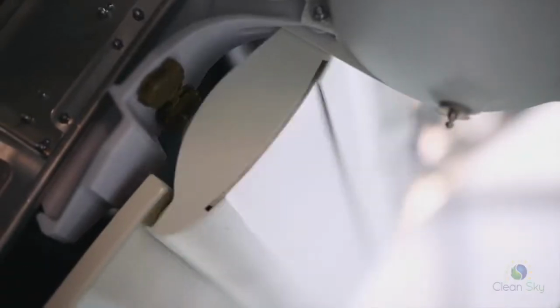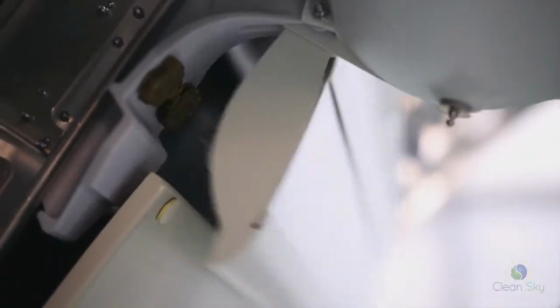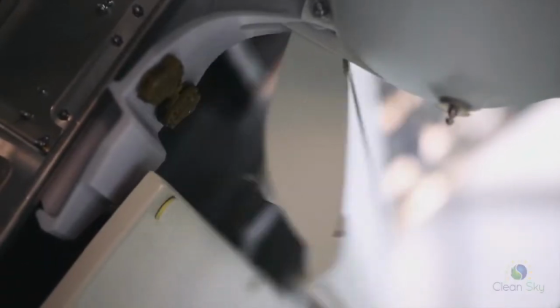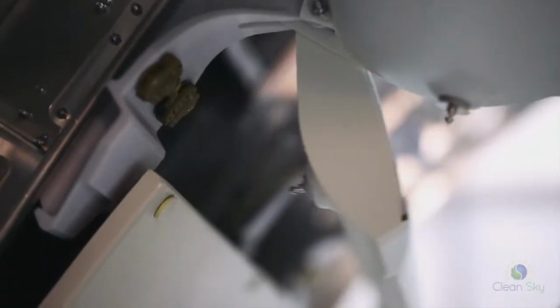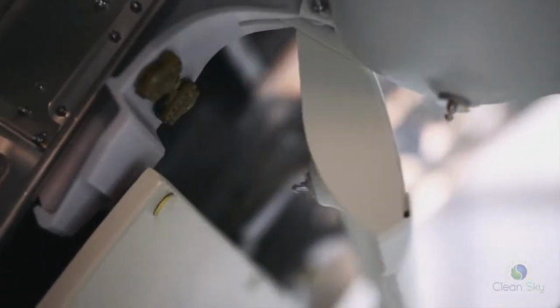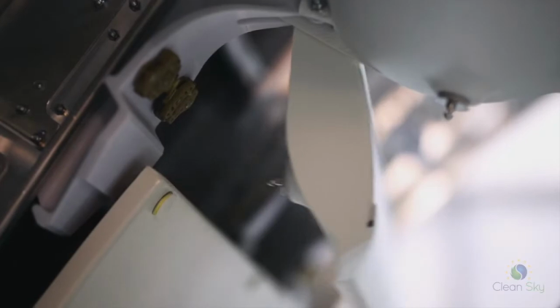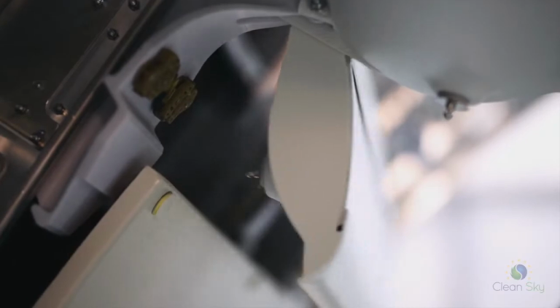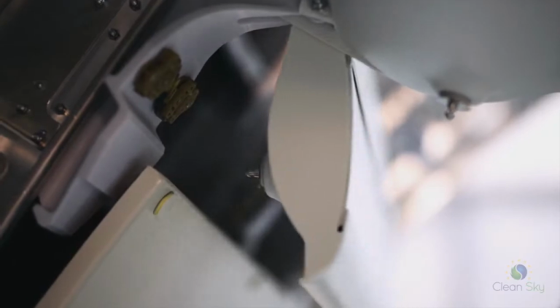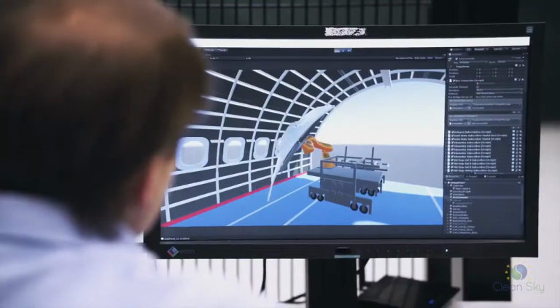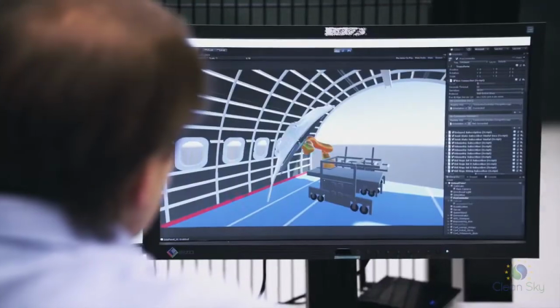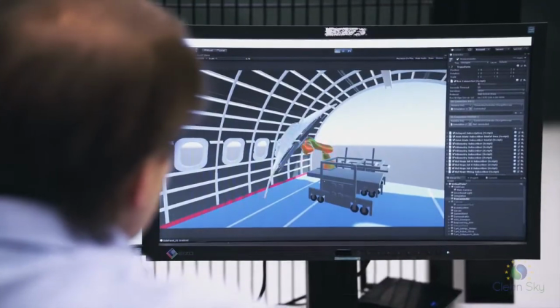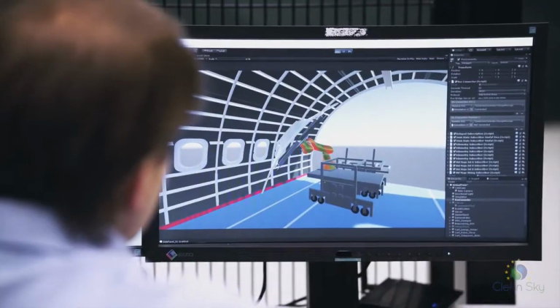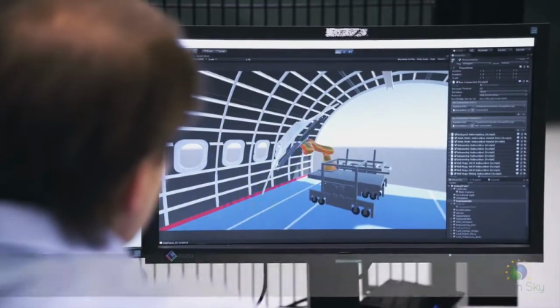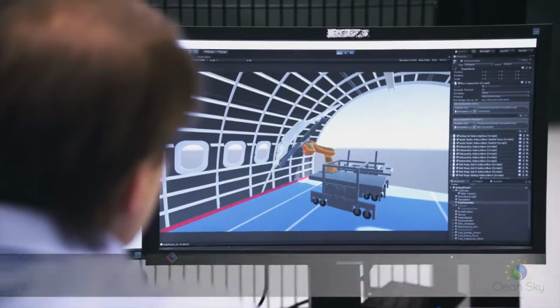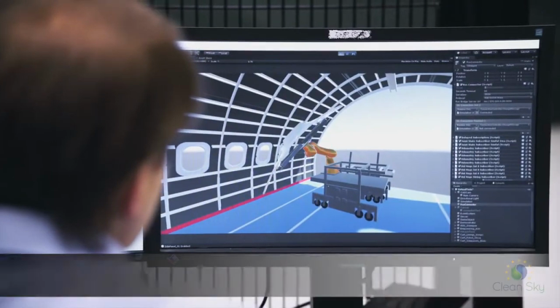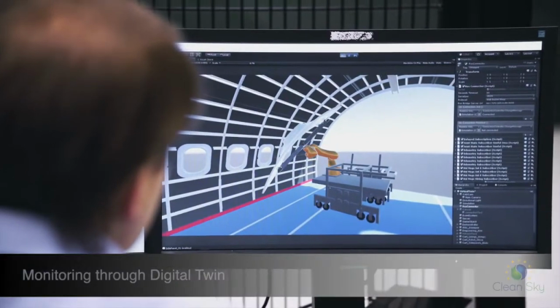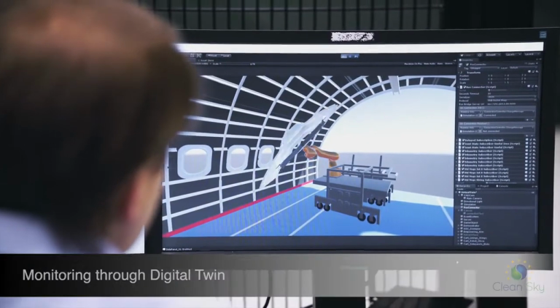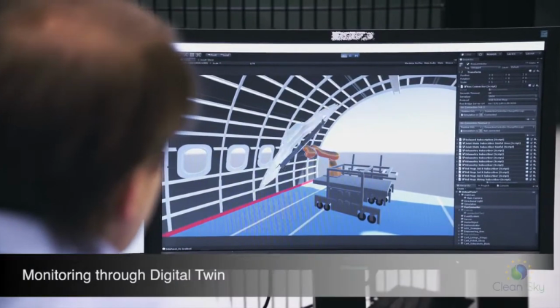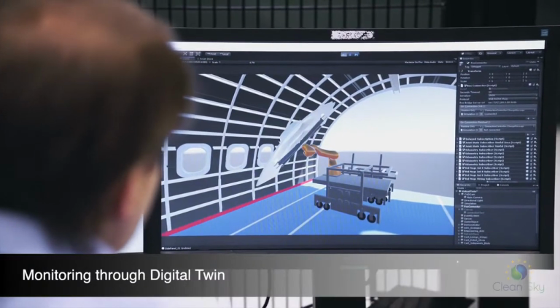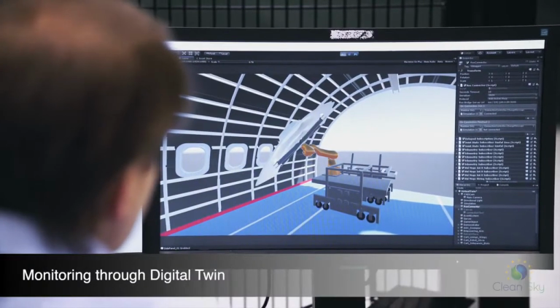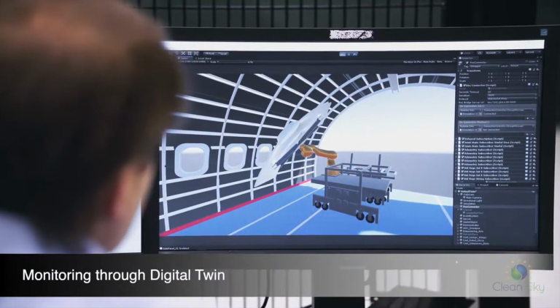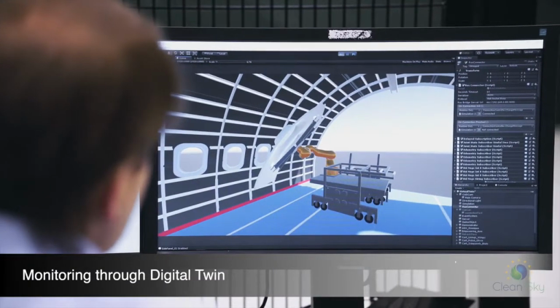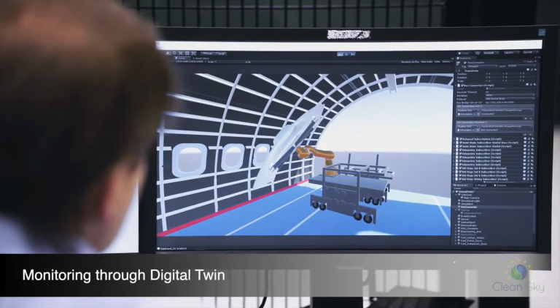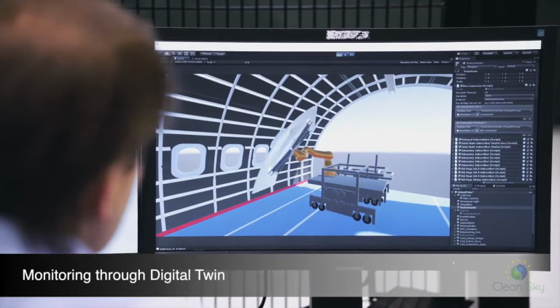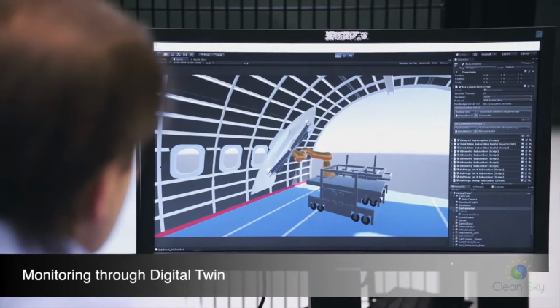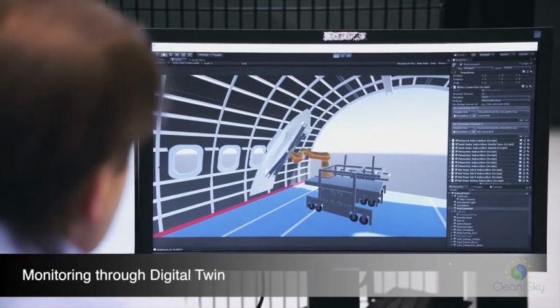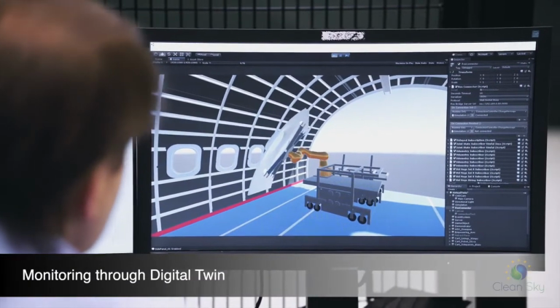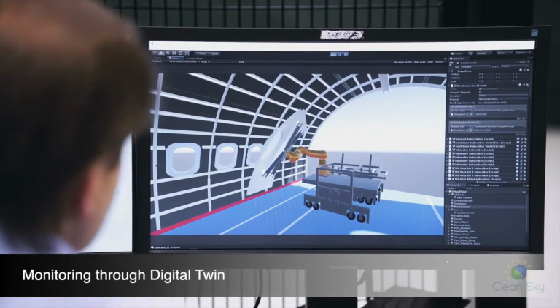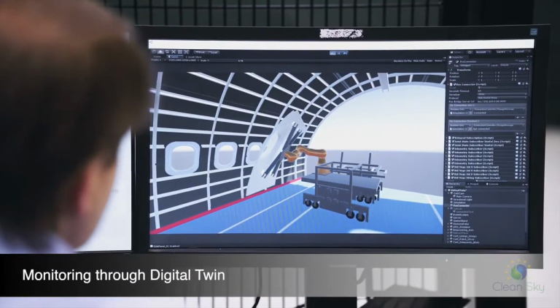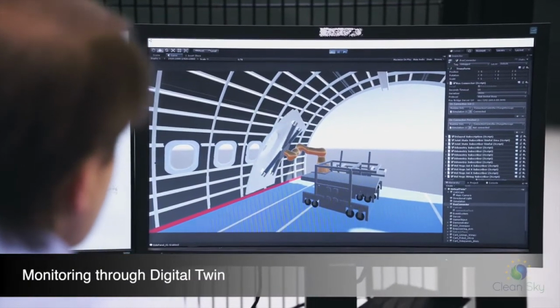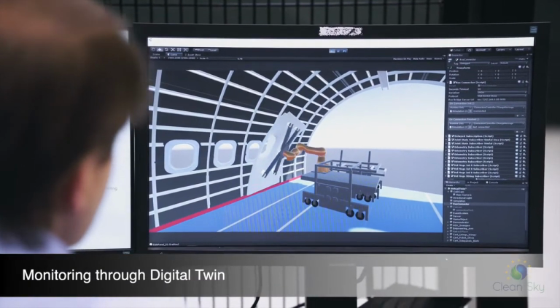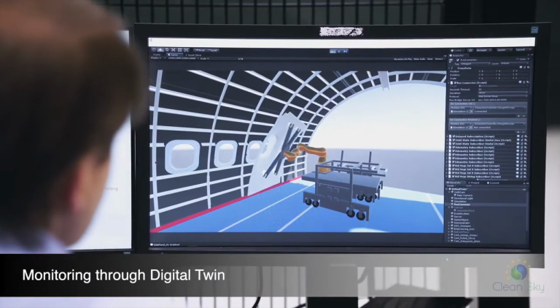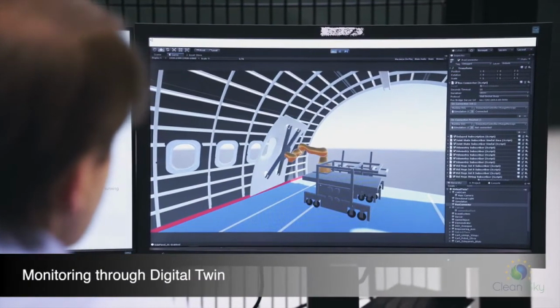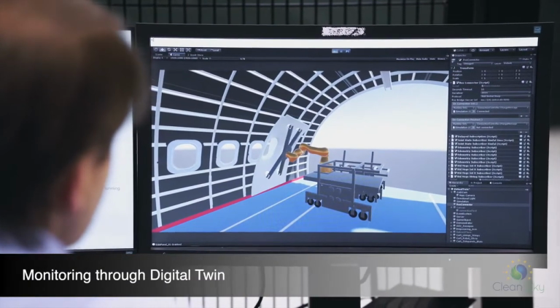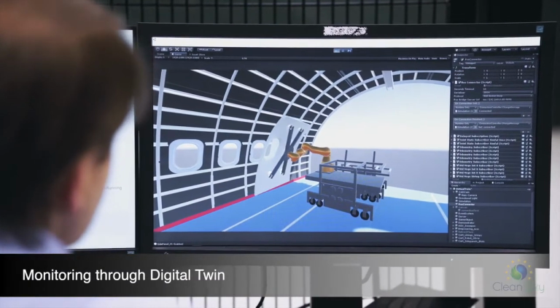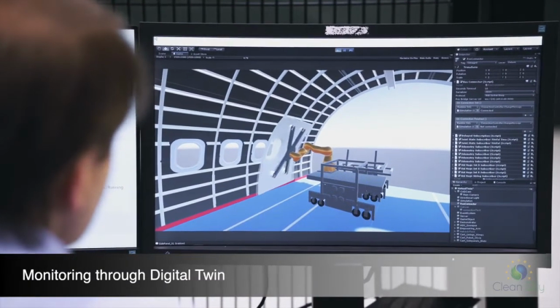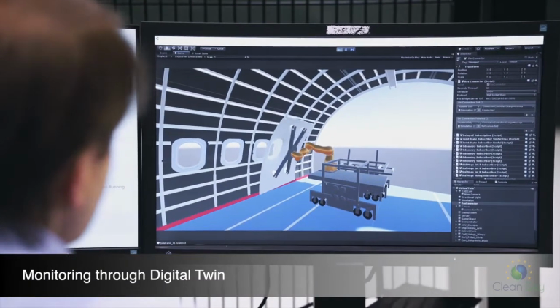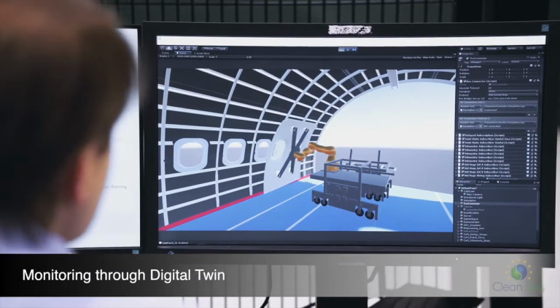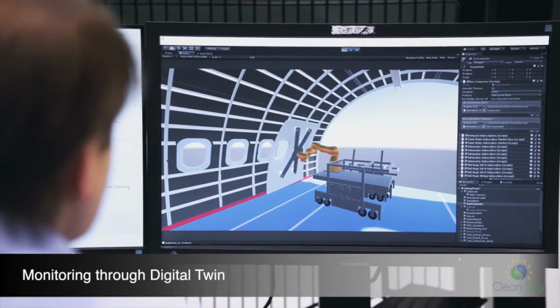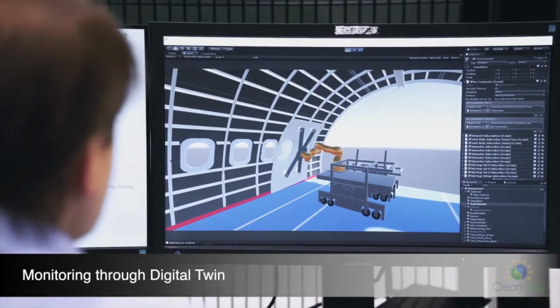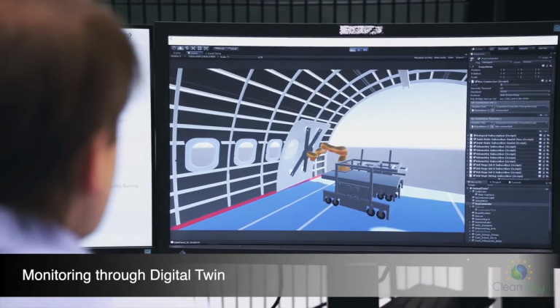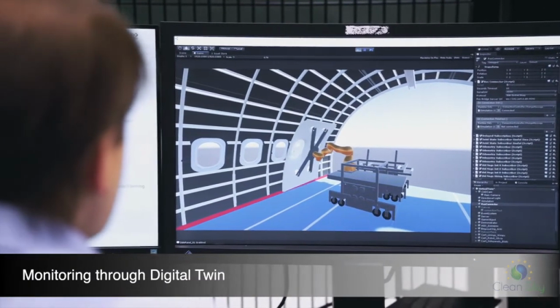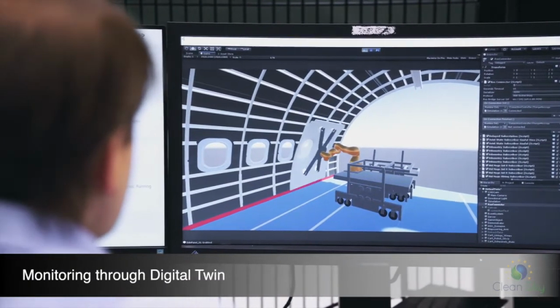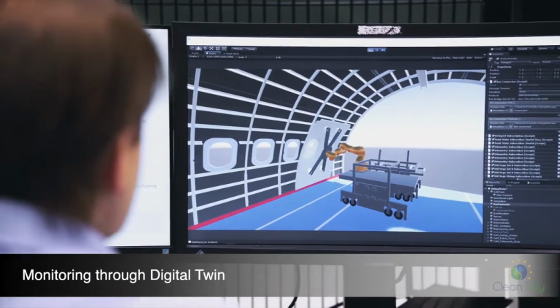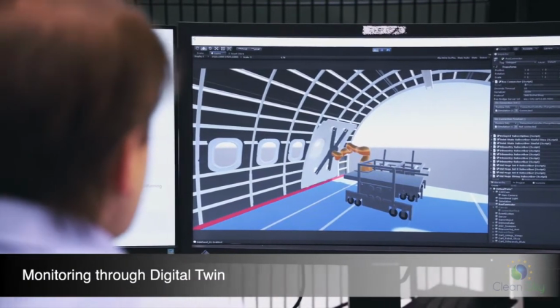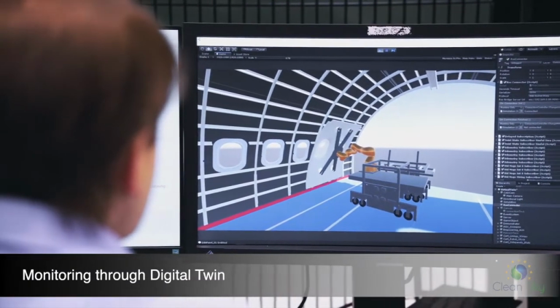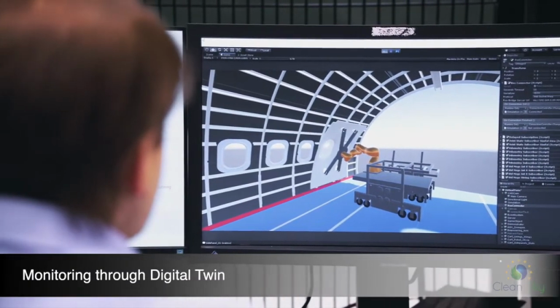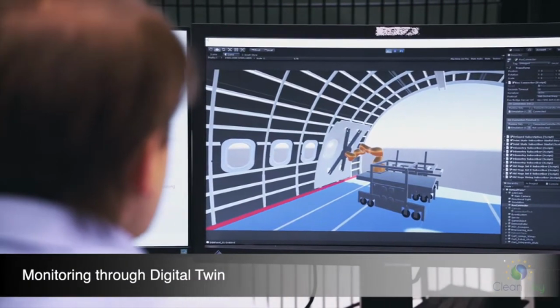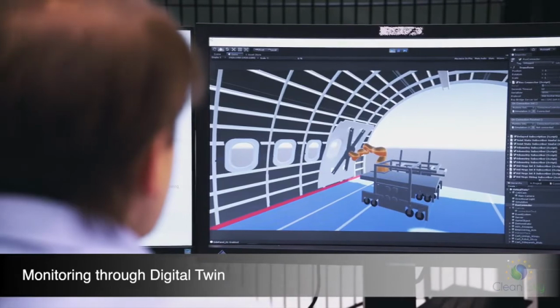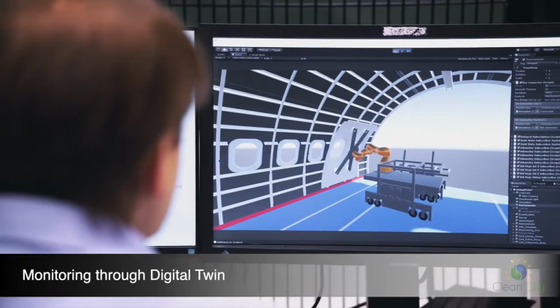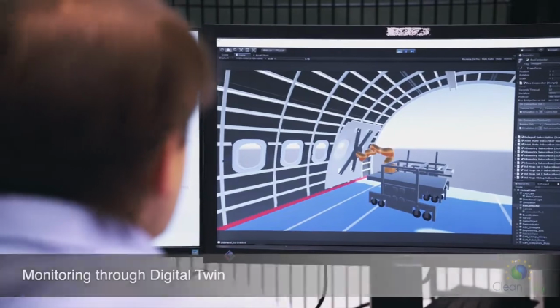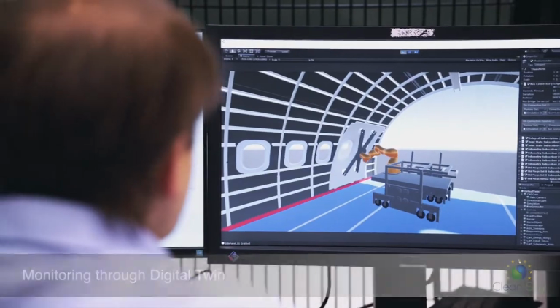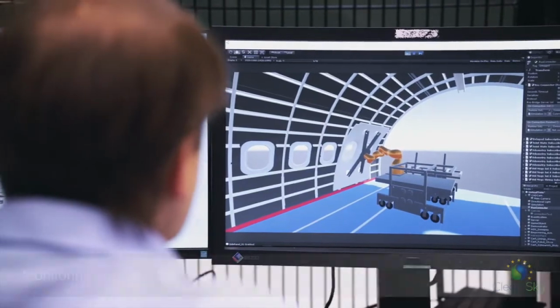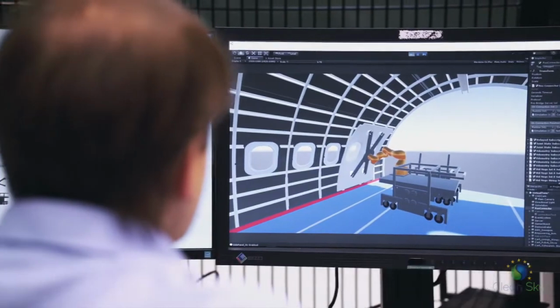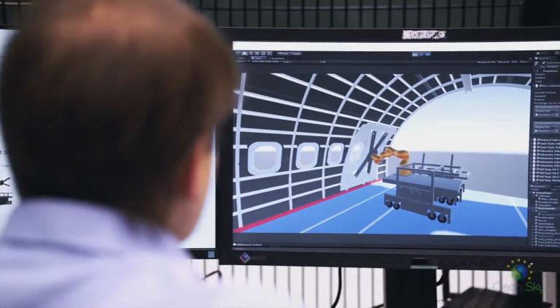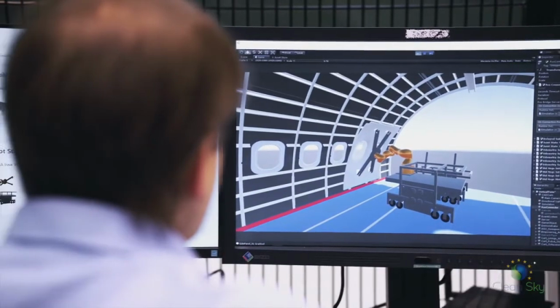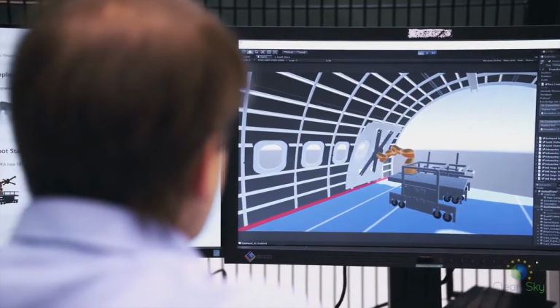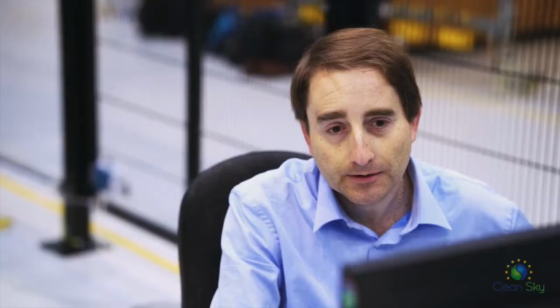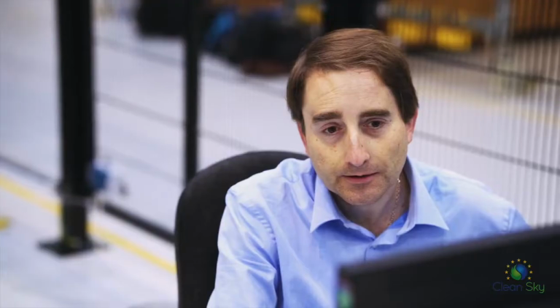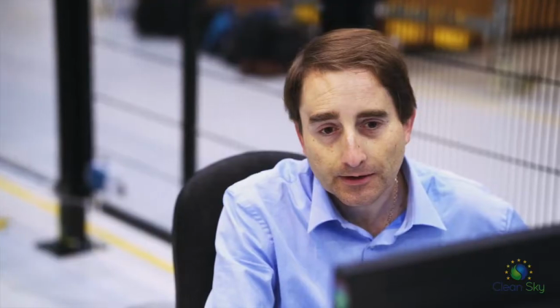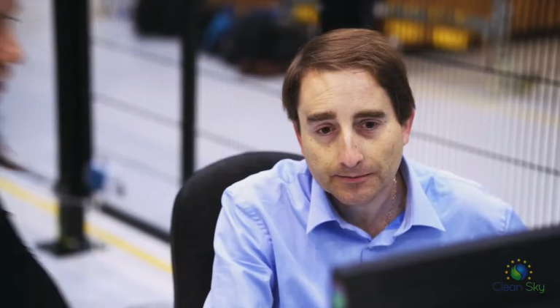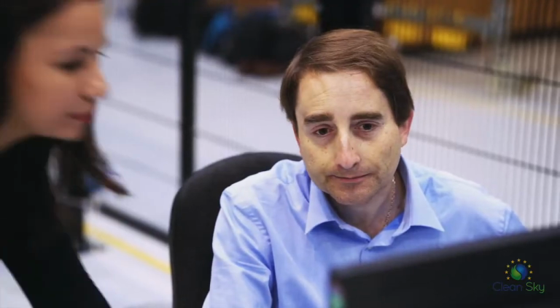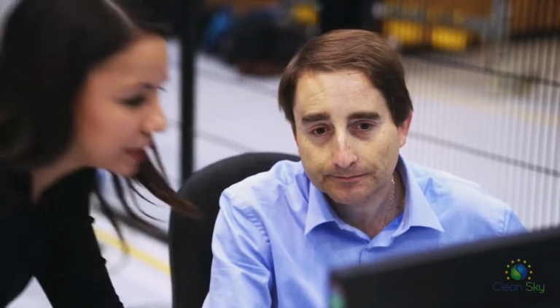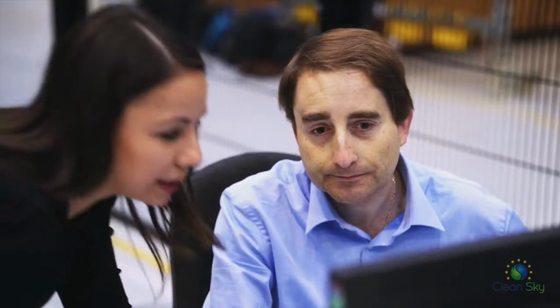A digital twin with a dashboard software enables monitoring of the whole process from a remote workstation.